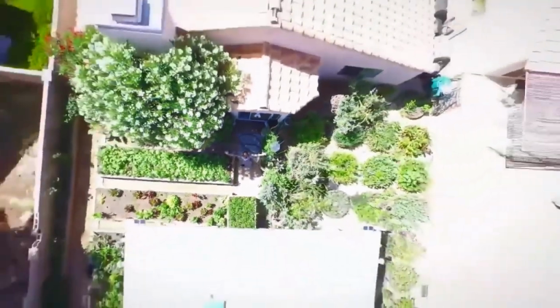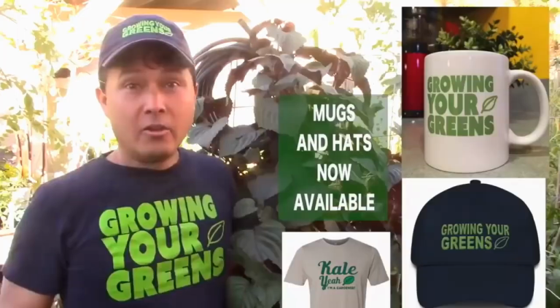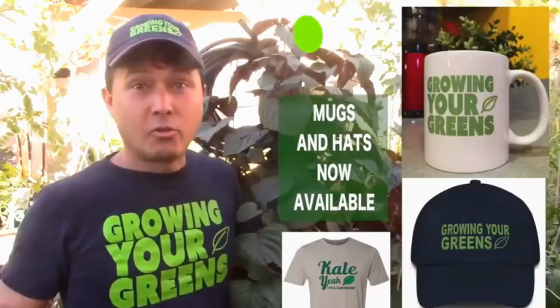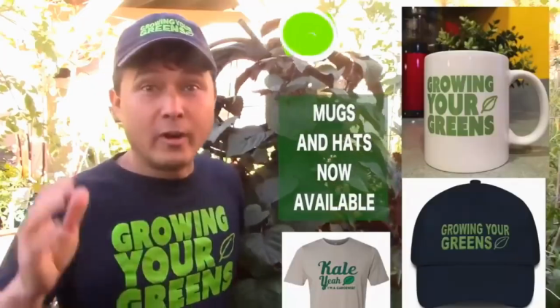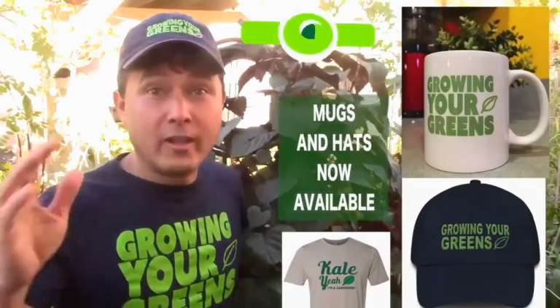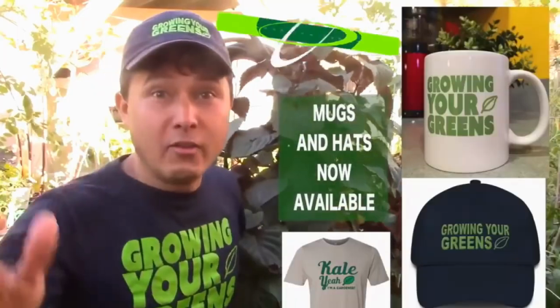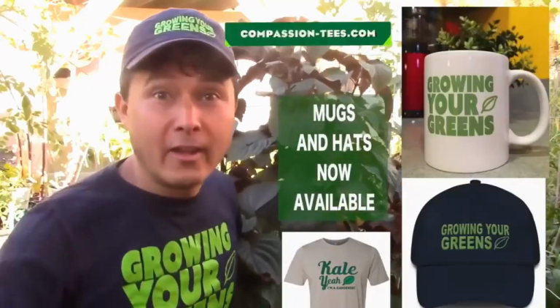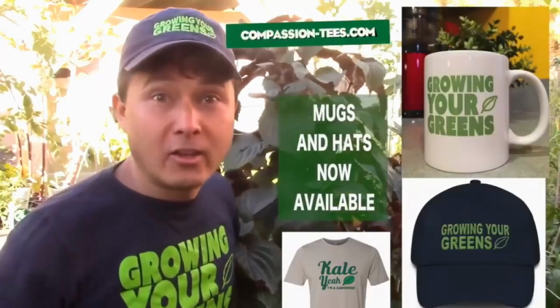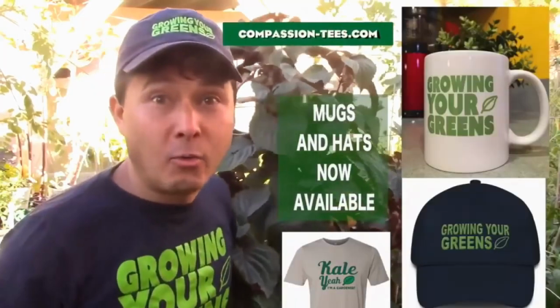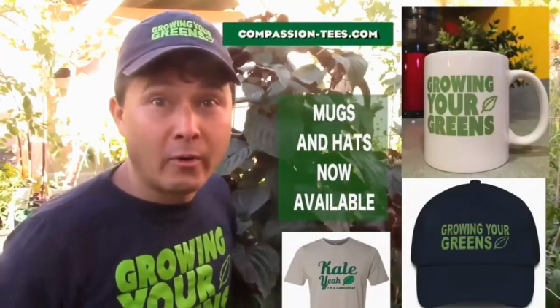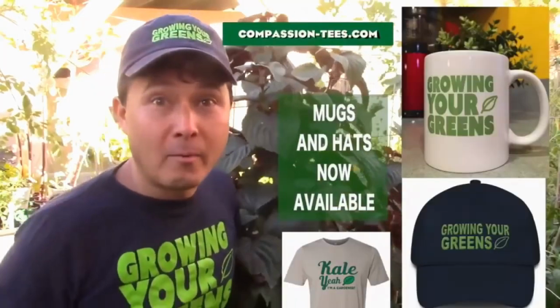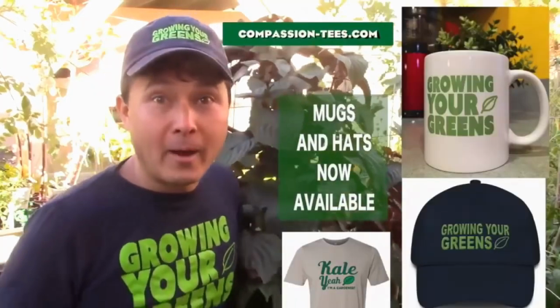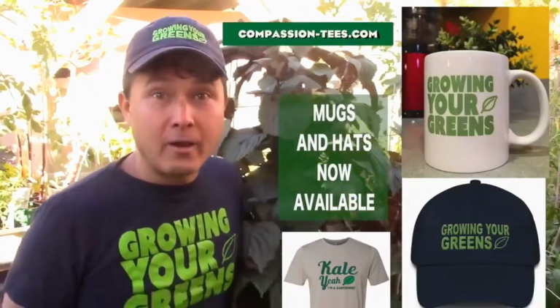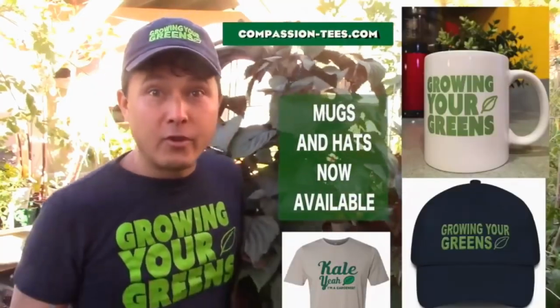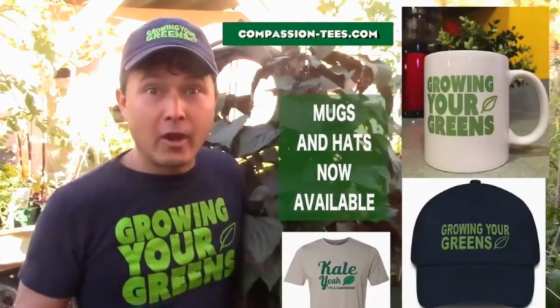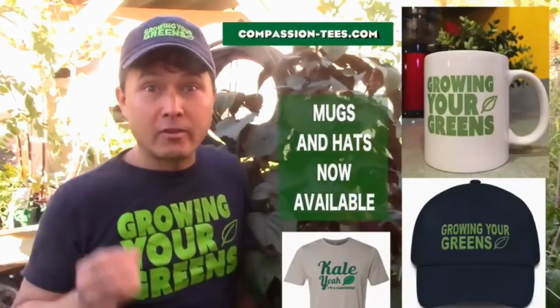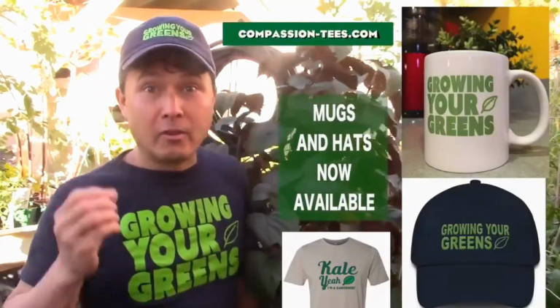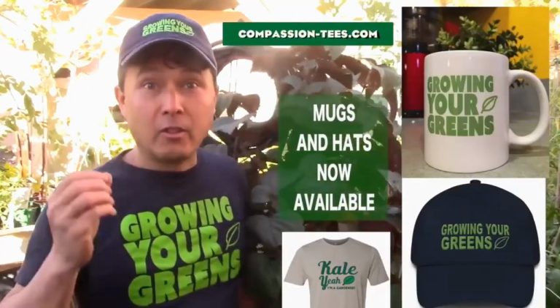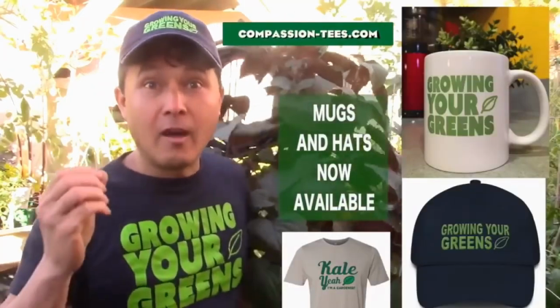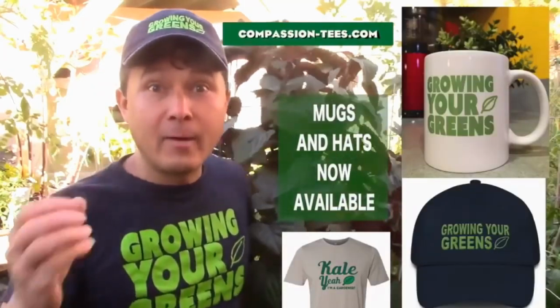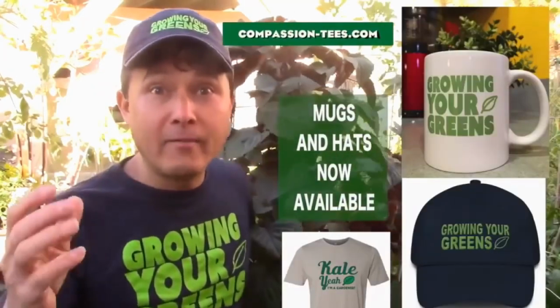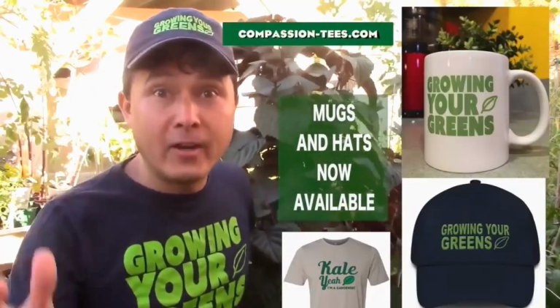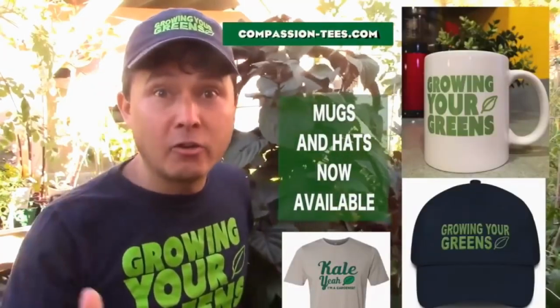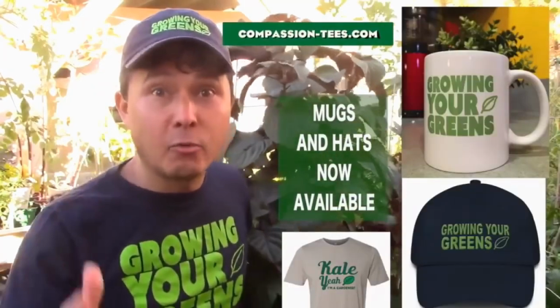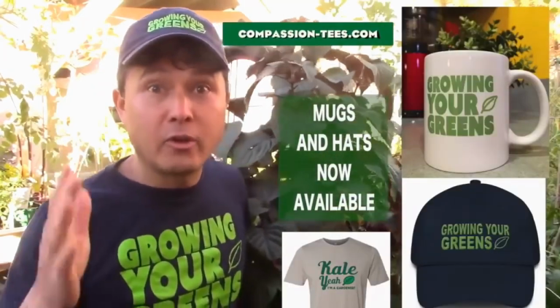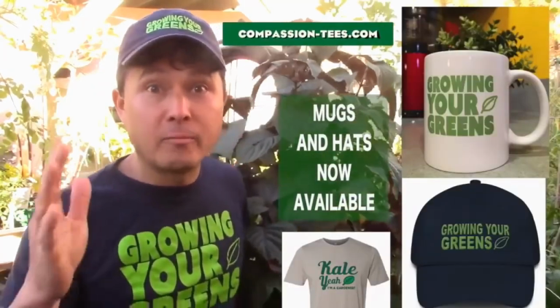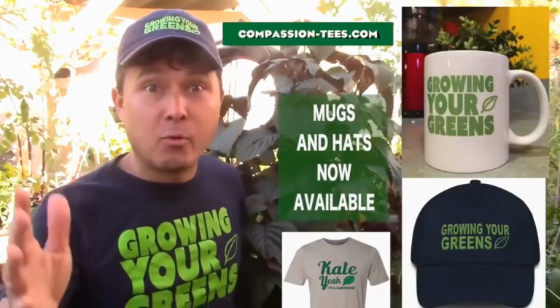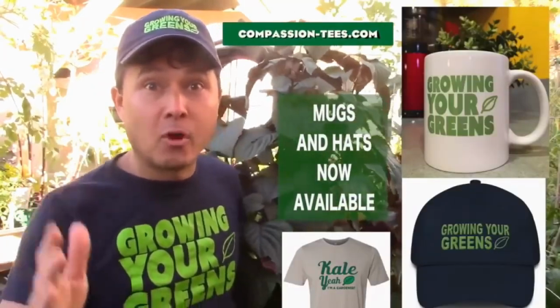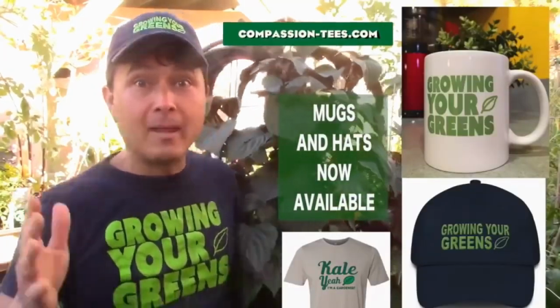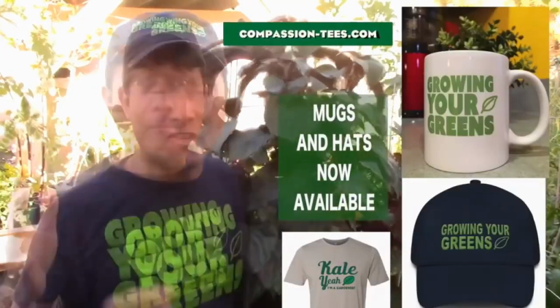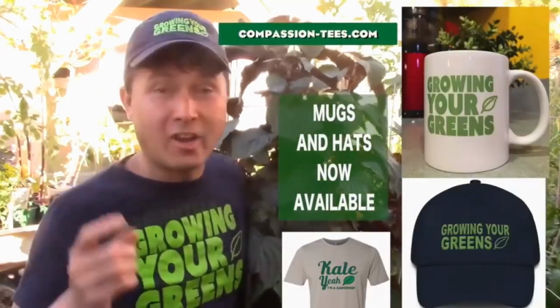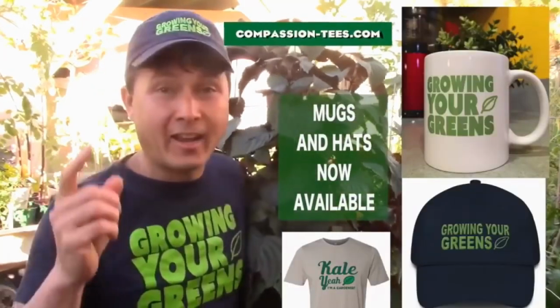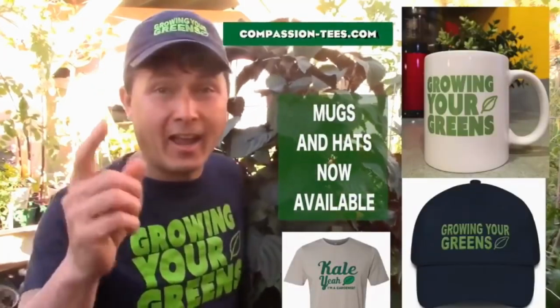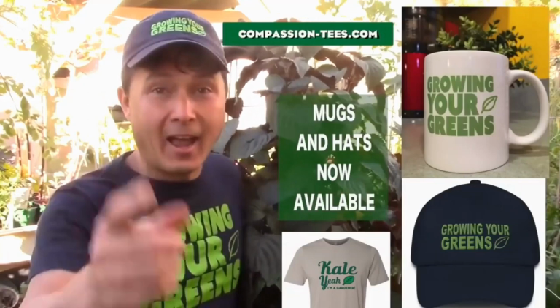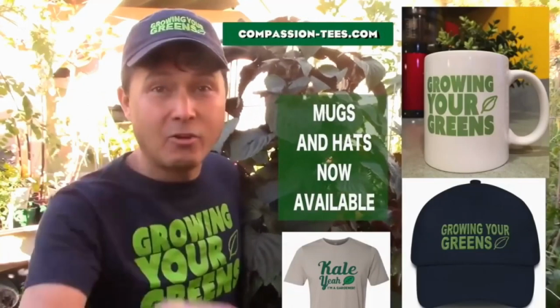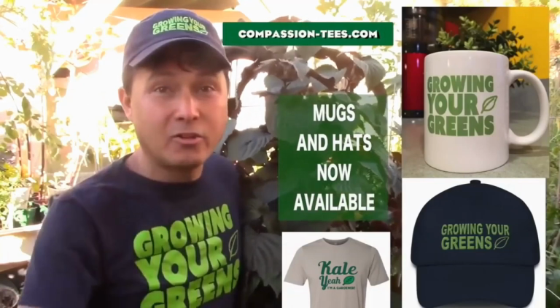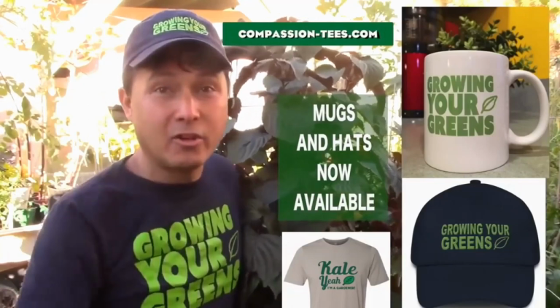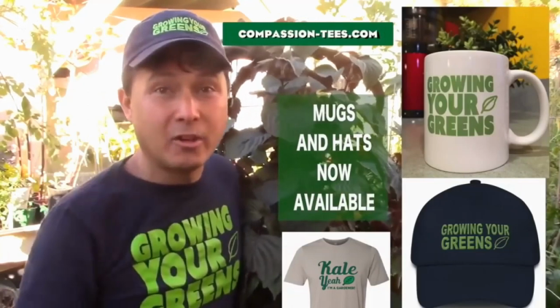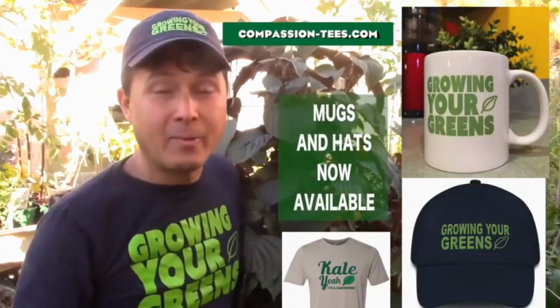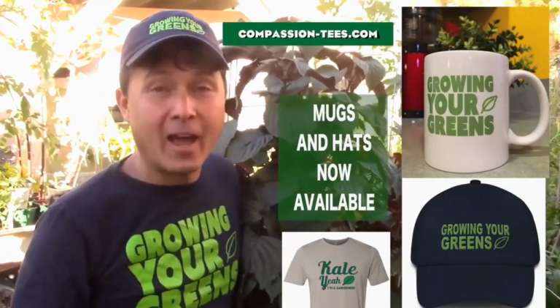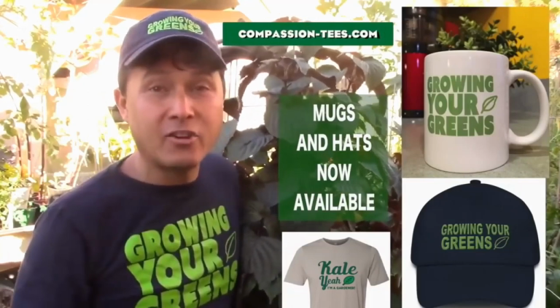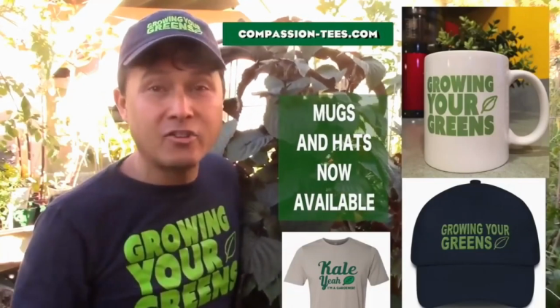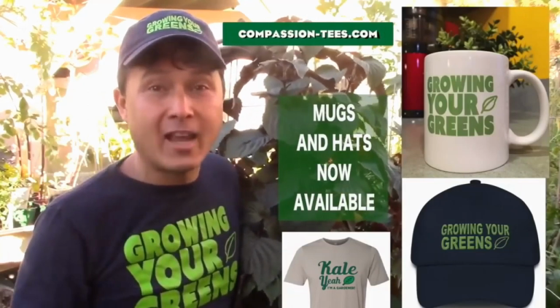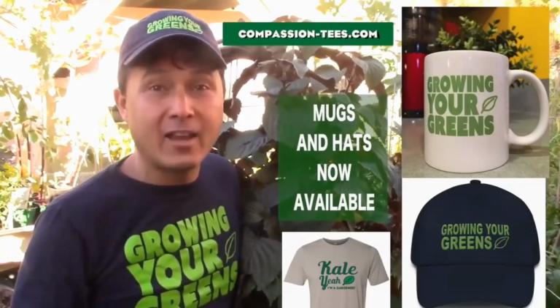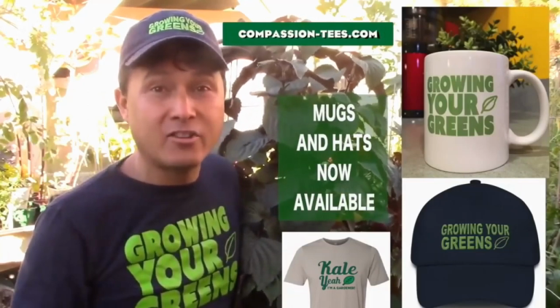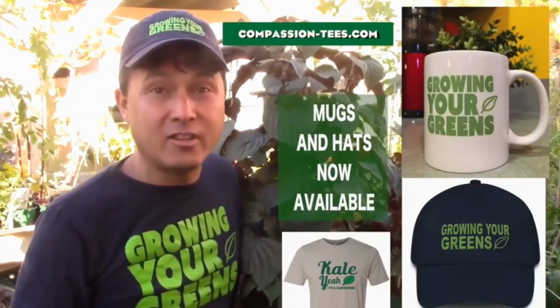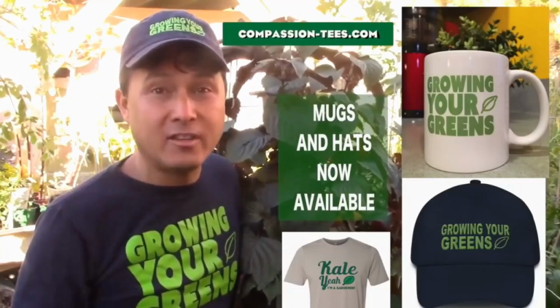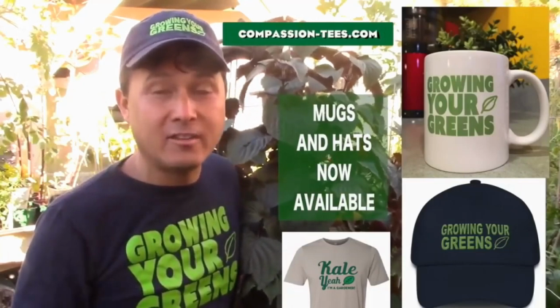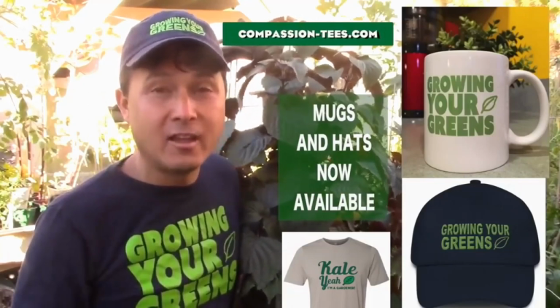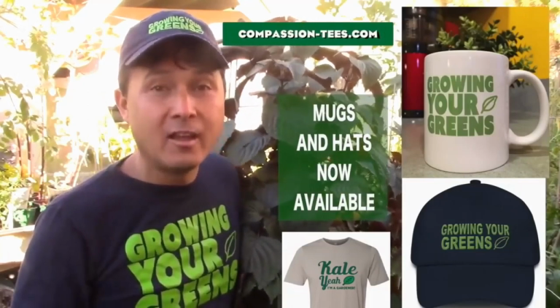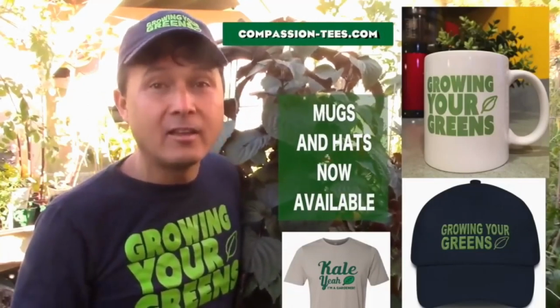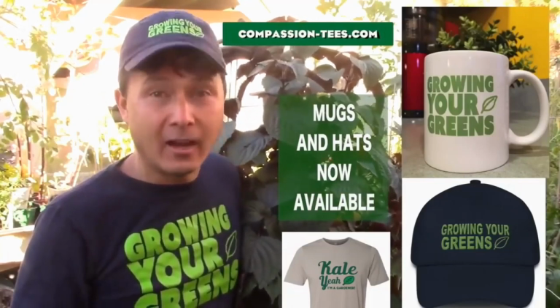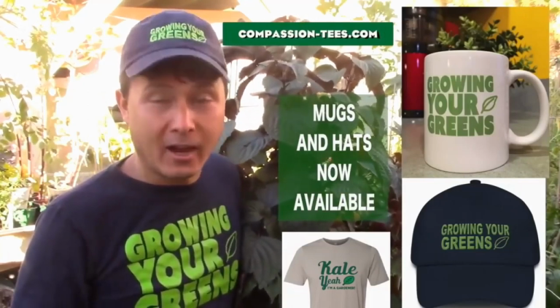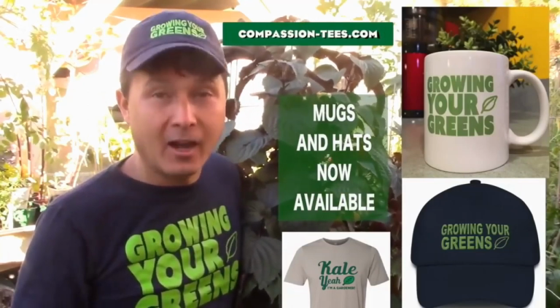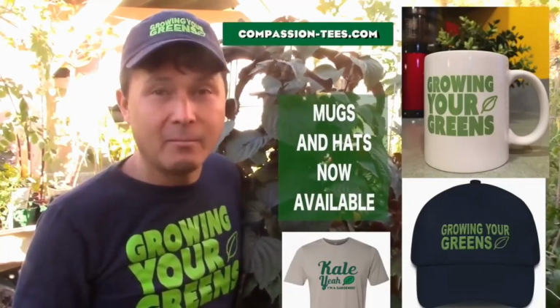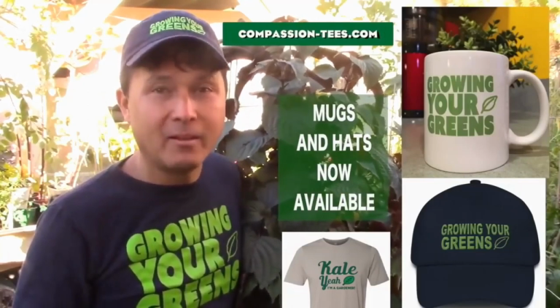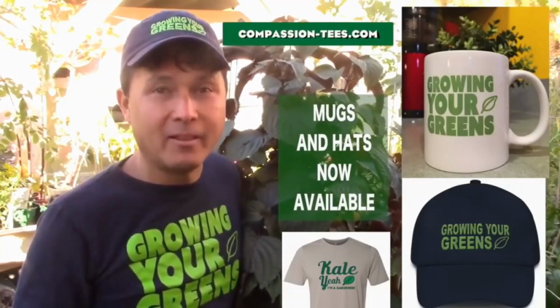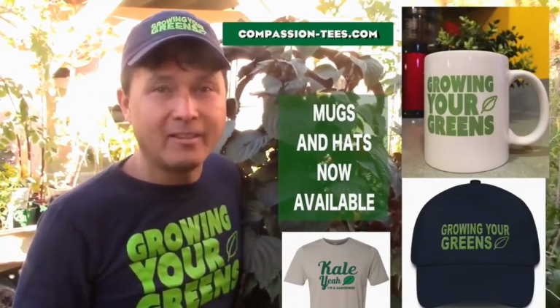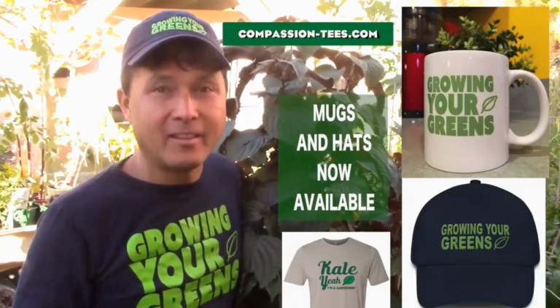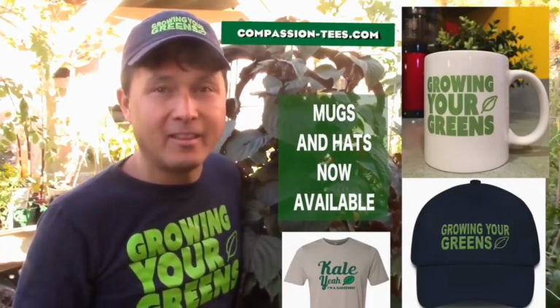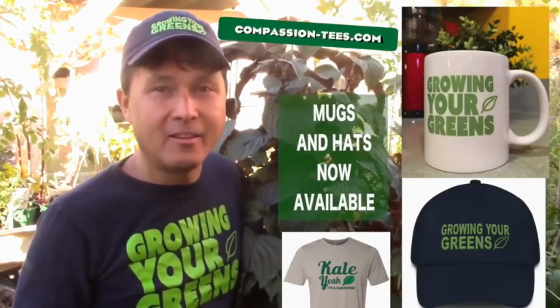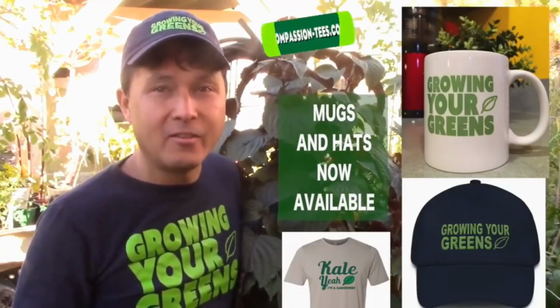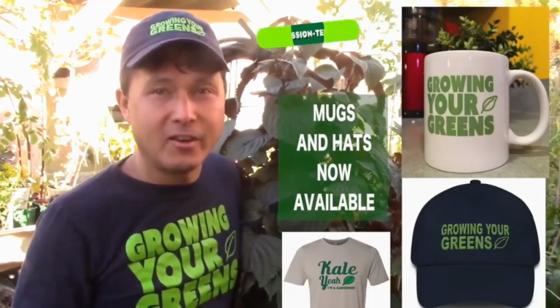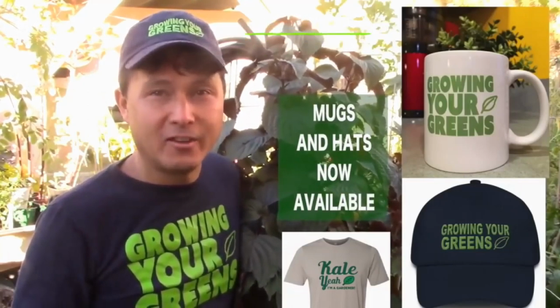I just wanted to give you guys a quick reminder: if you guys love my videos and want to support me, check out compassion-tees.com. The link is at the end of the video.